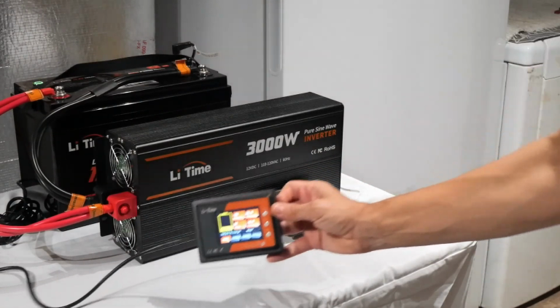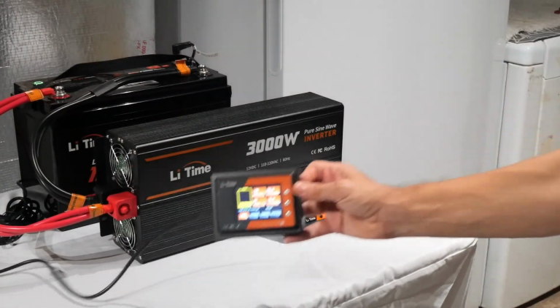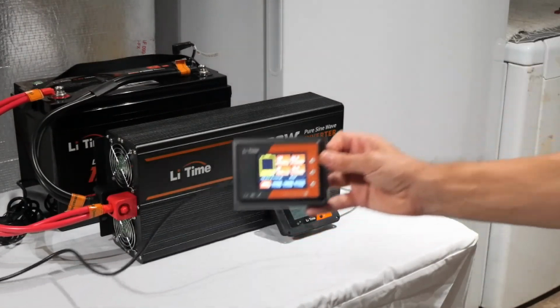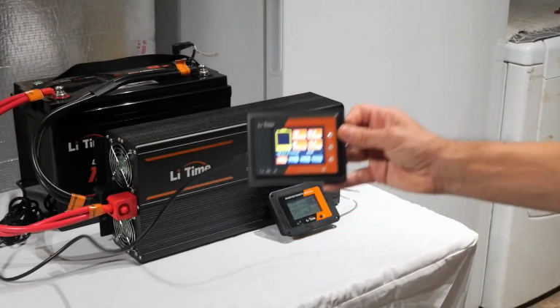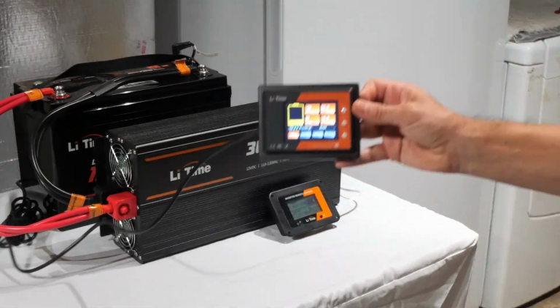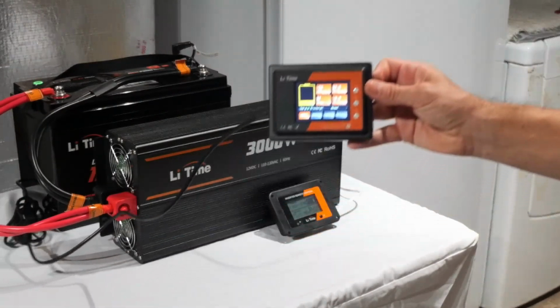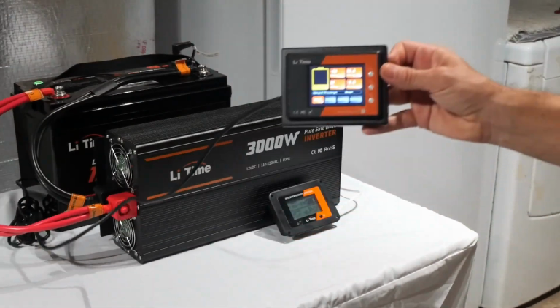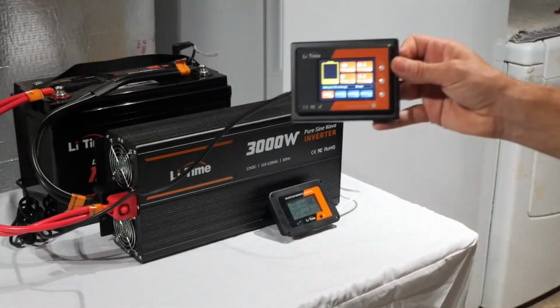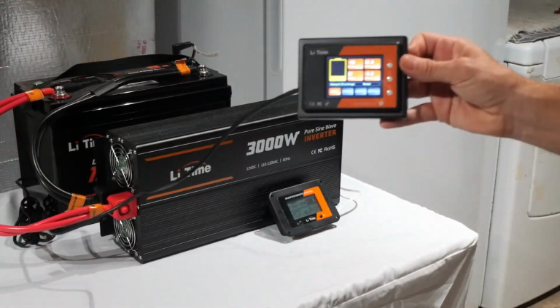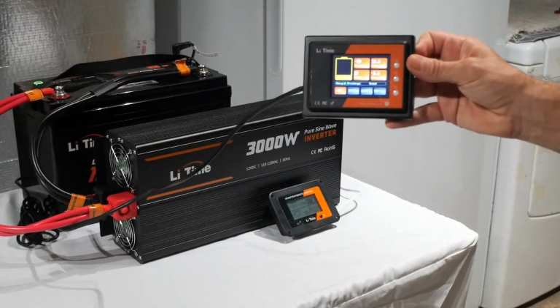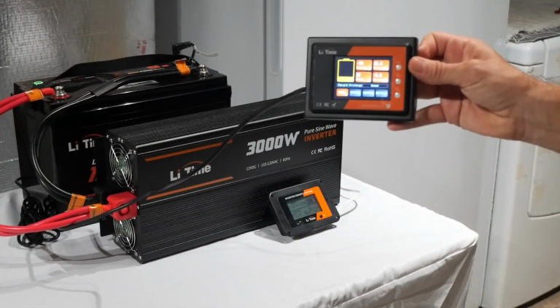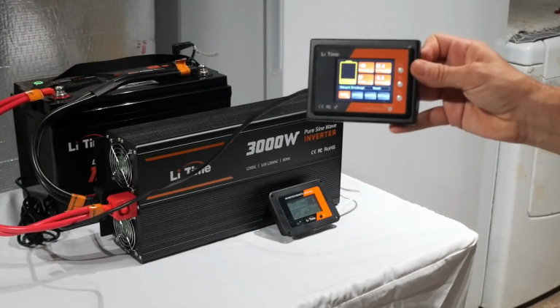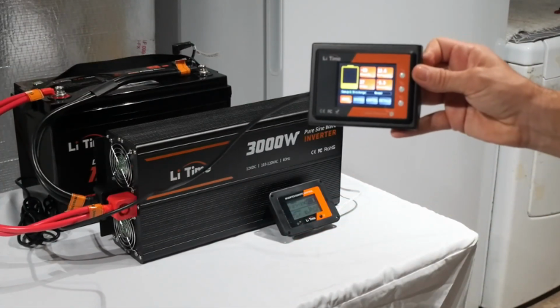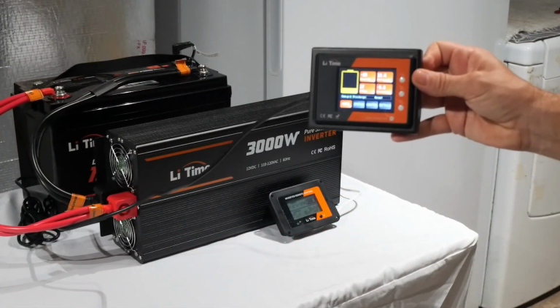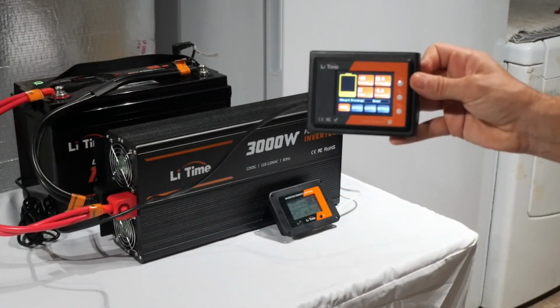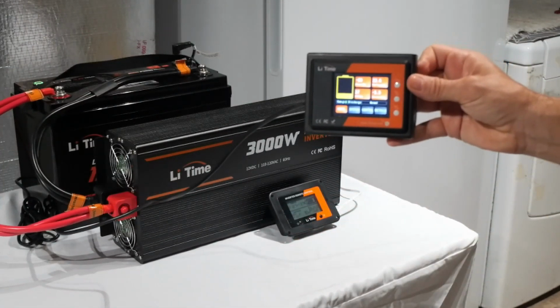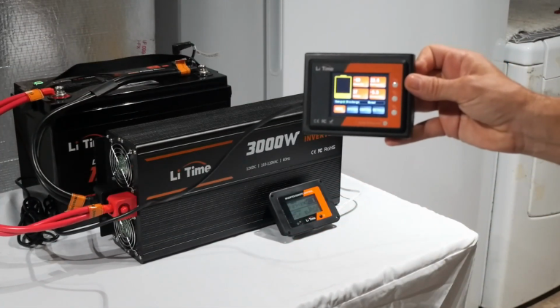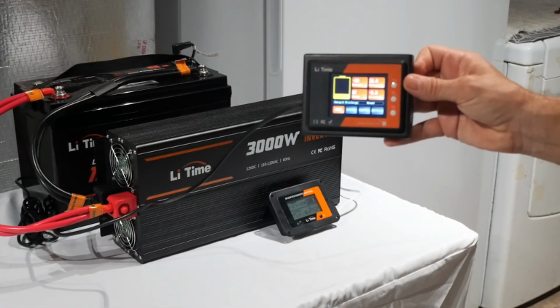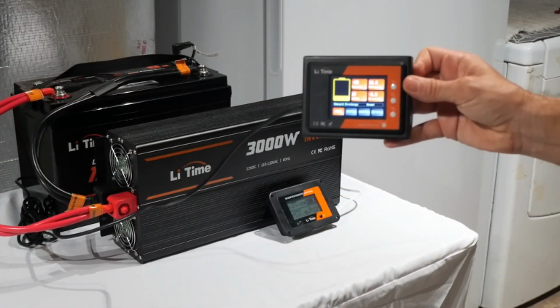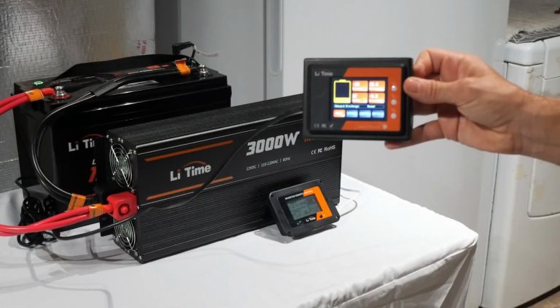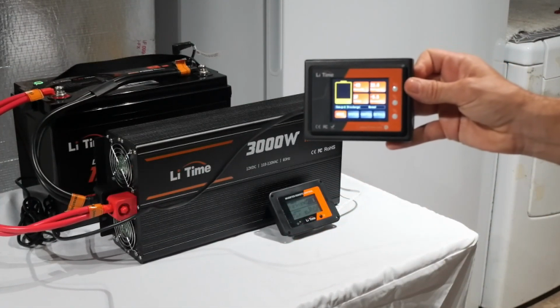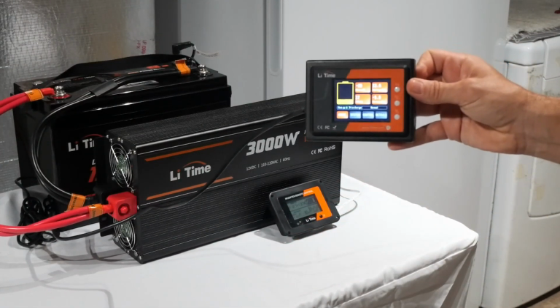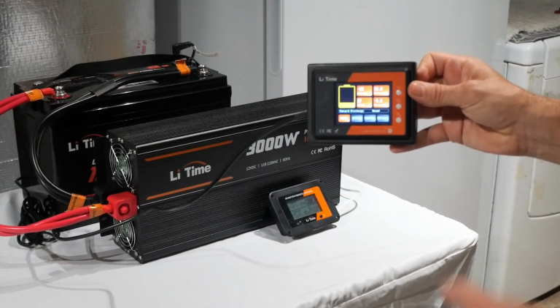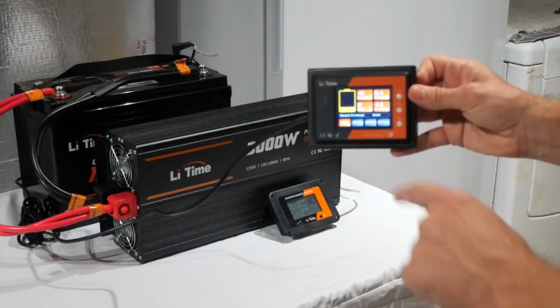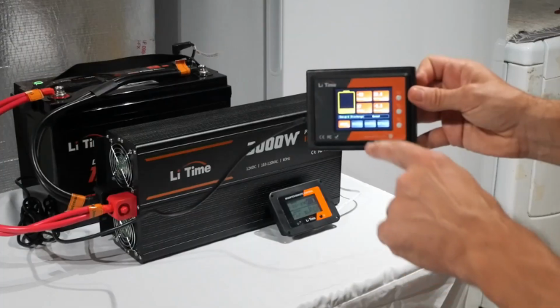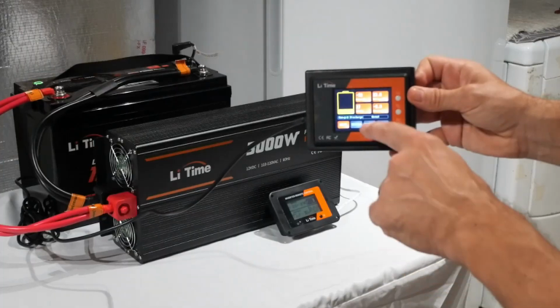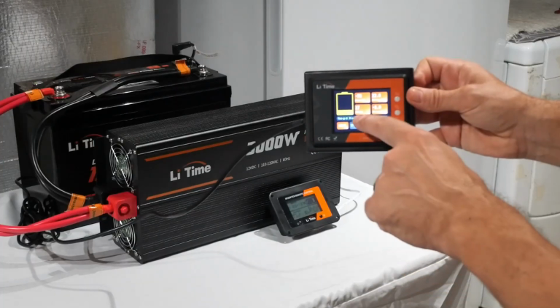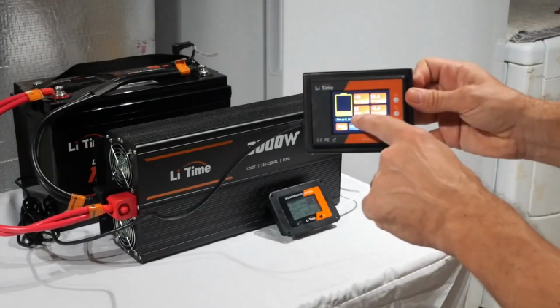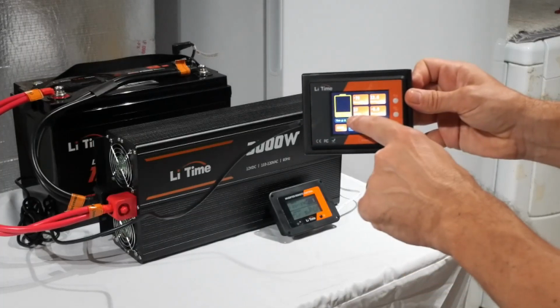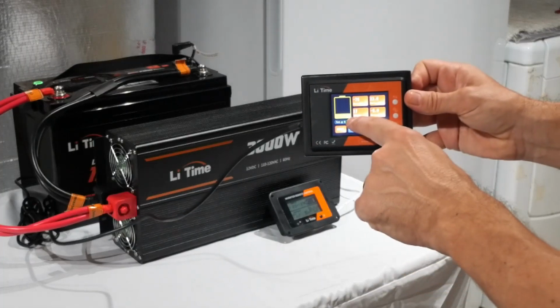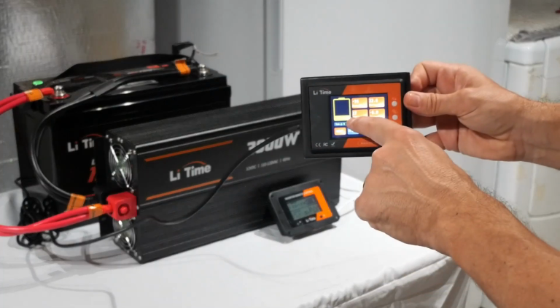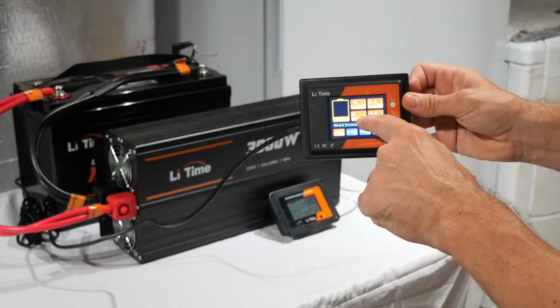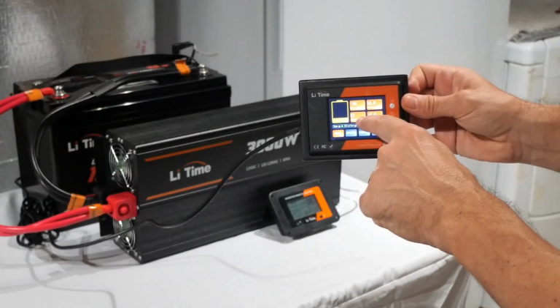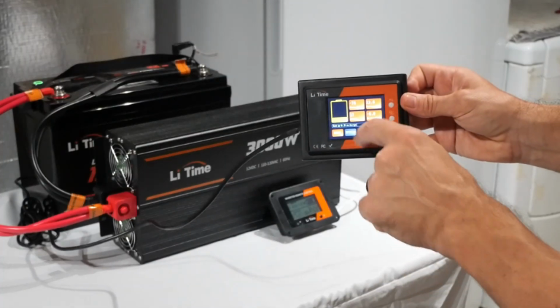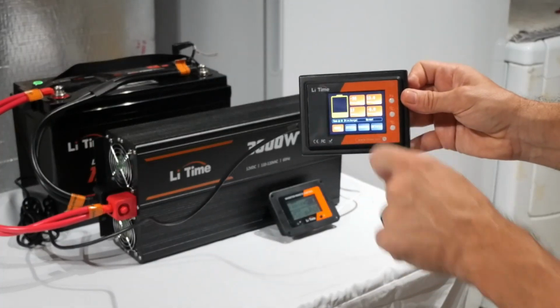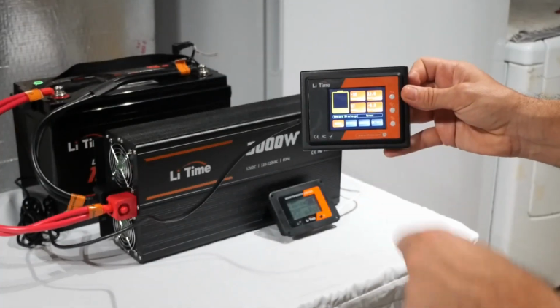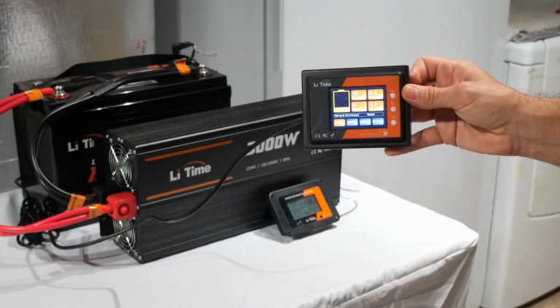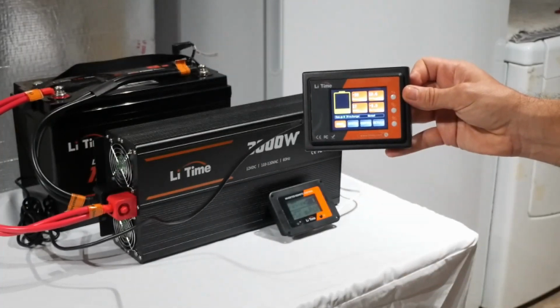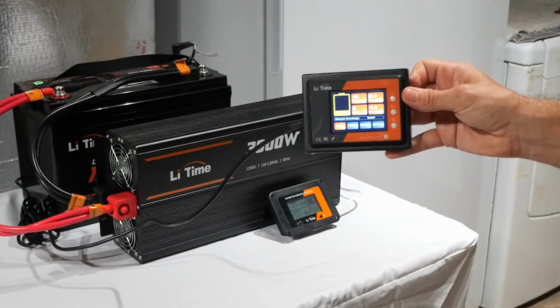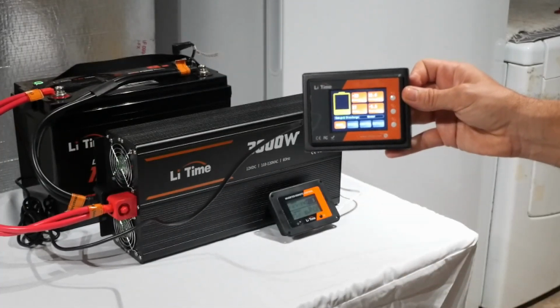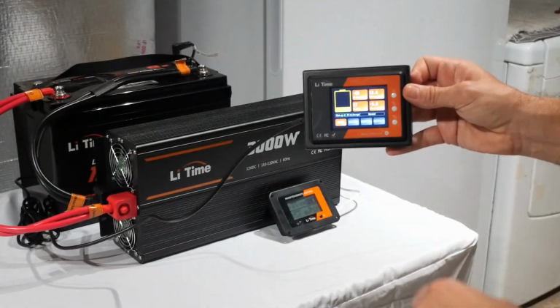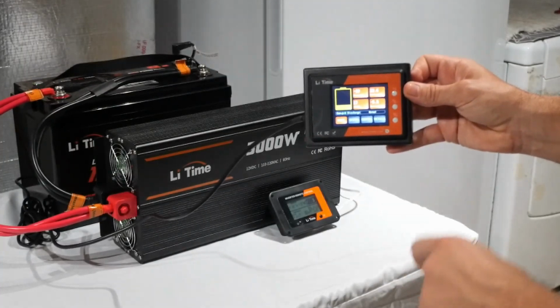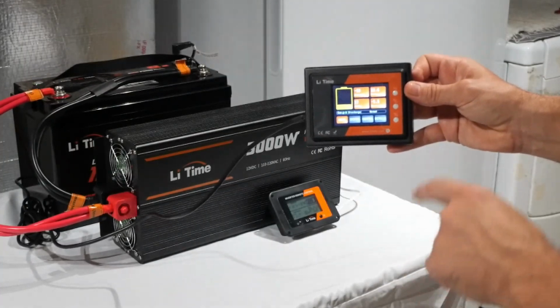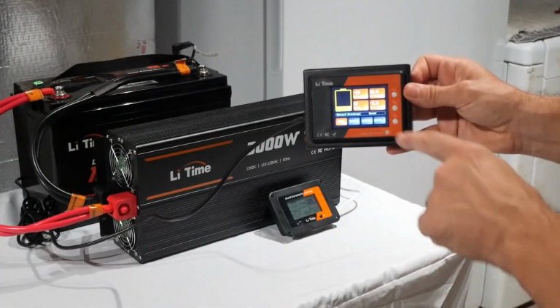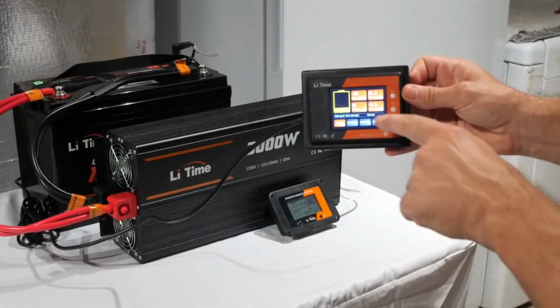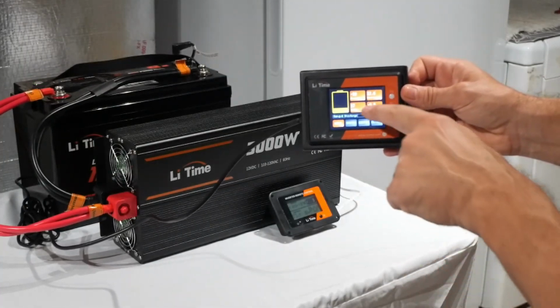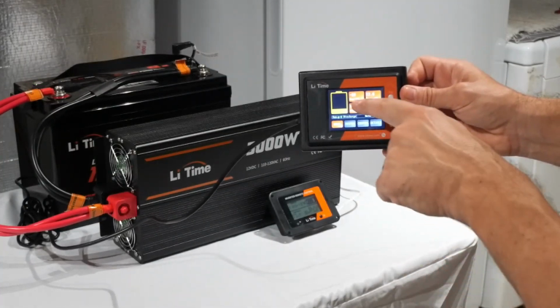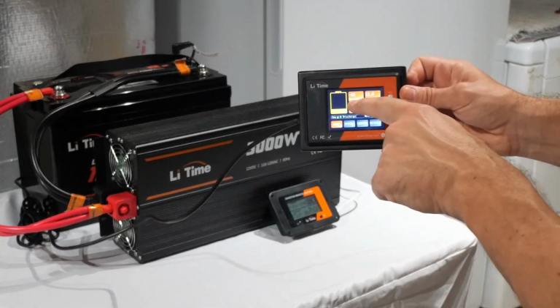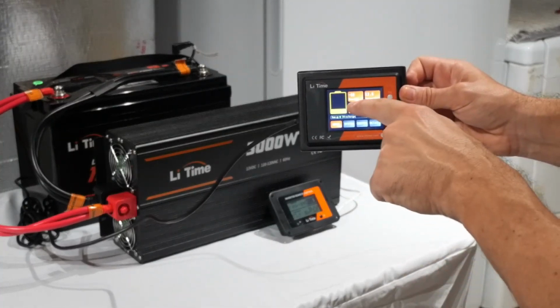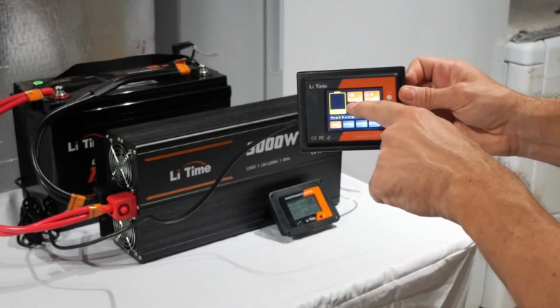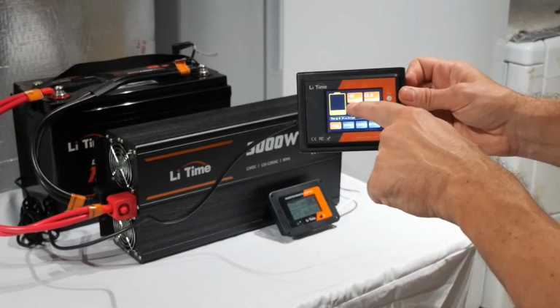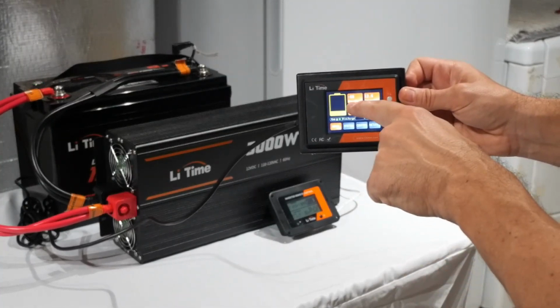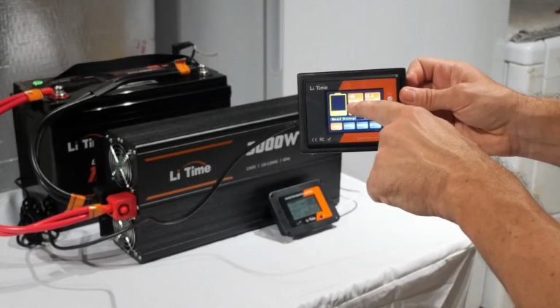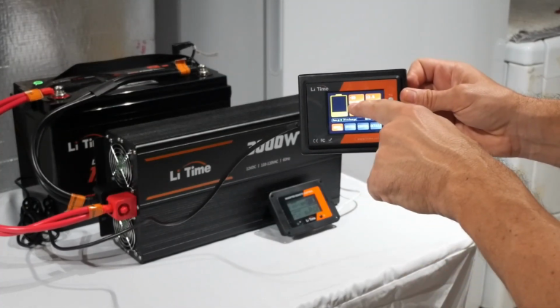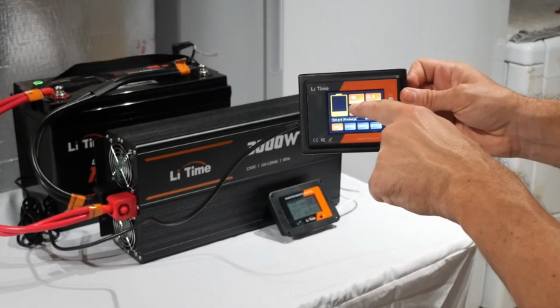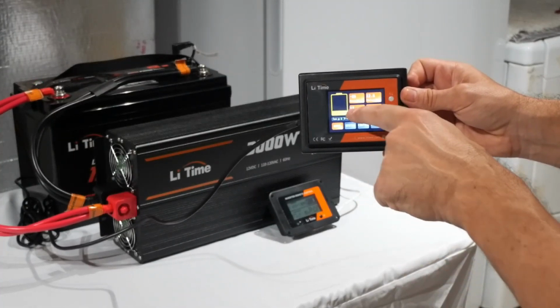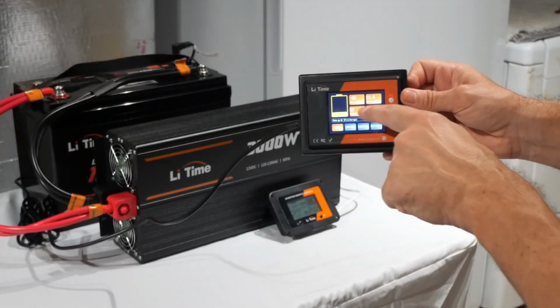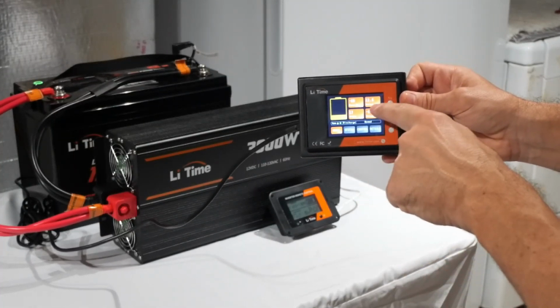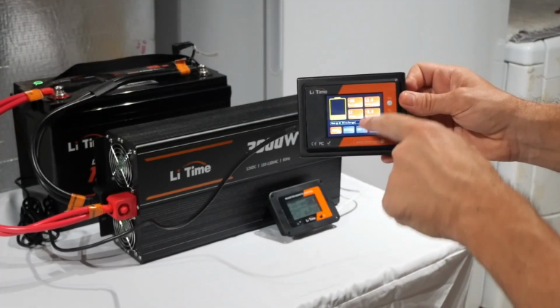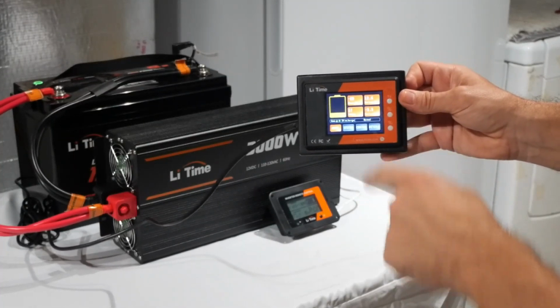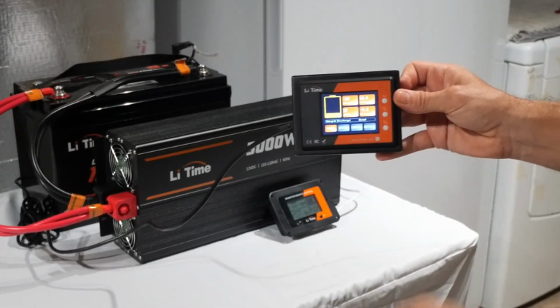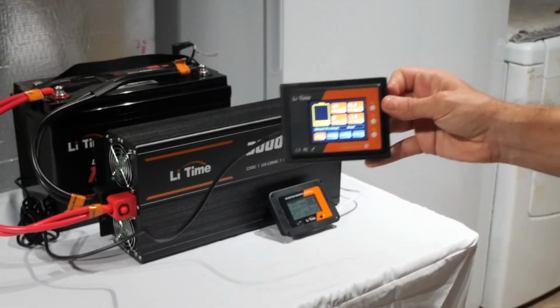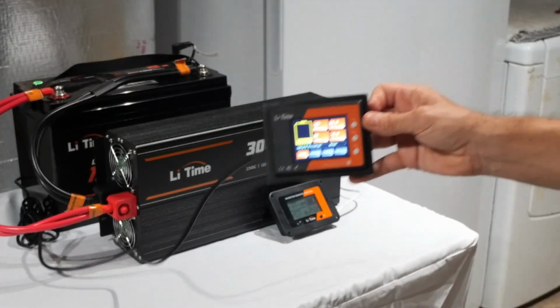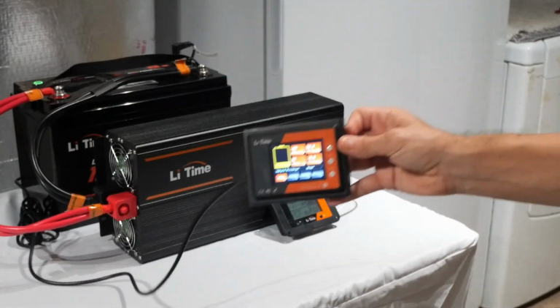I really like the monitor. I love how I can see the data without using the app, although the app is really handy as well.